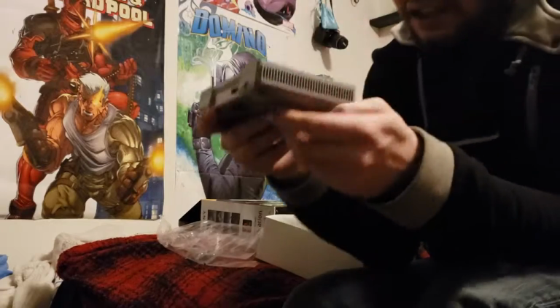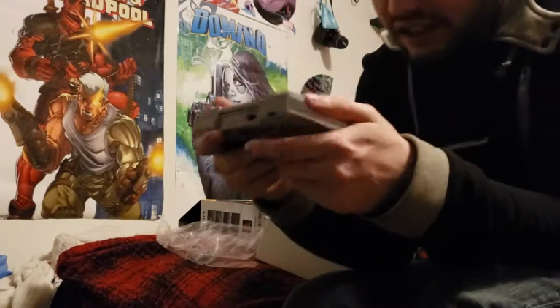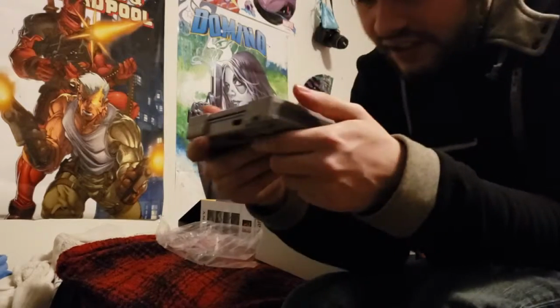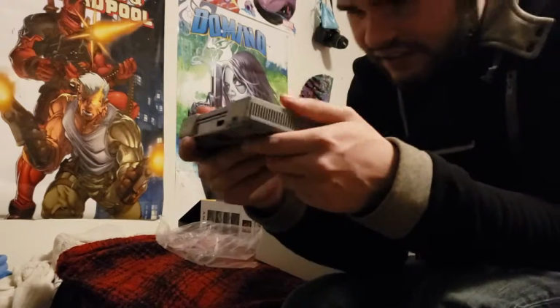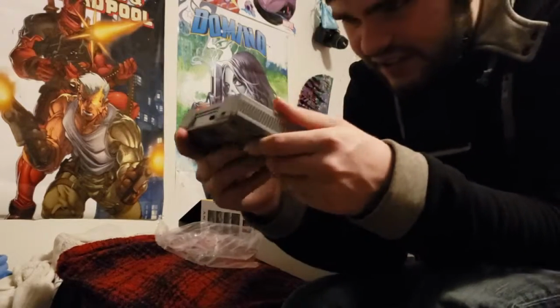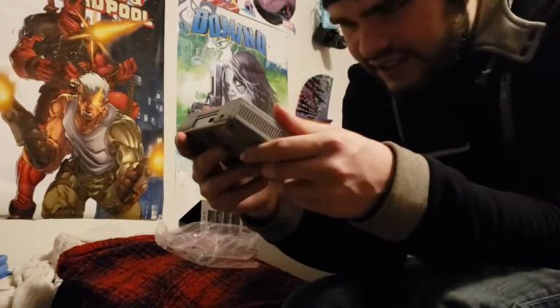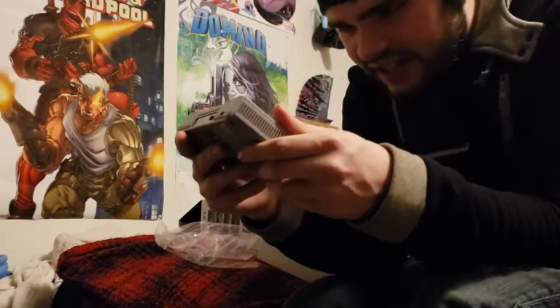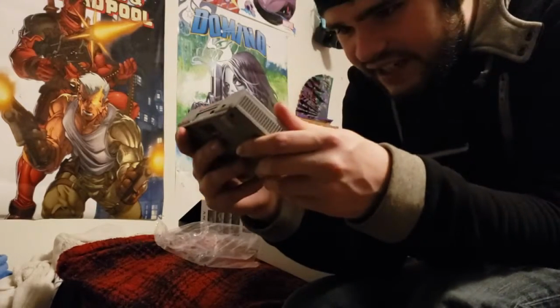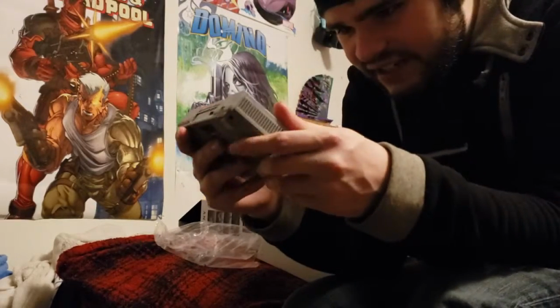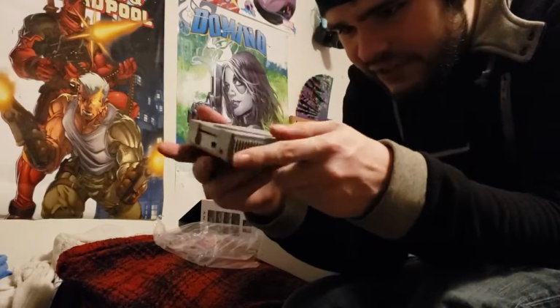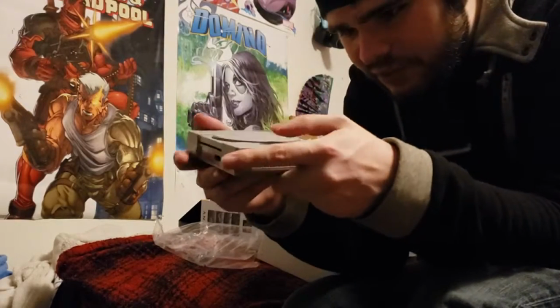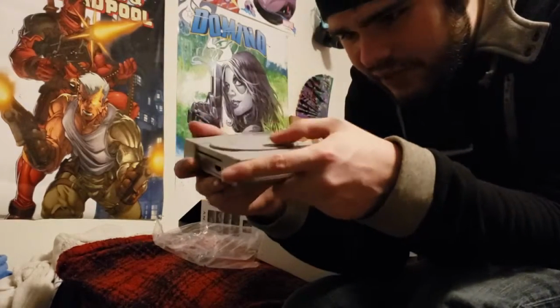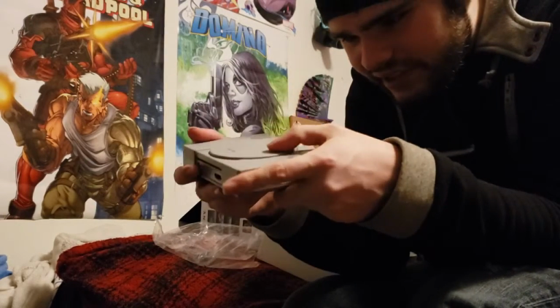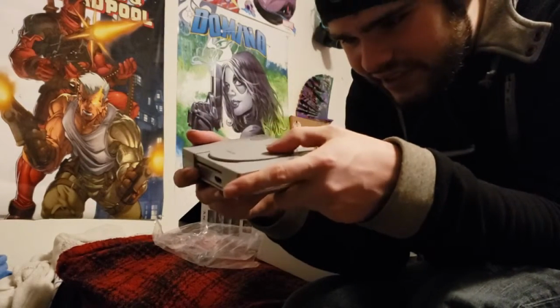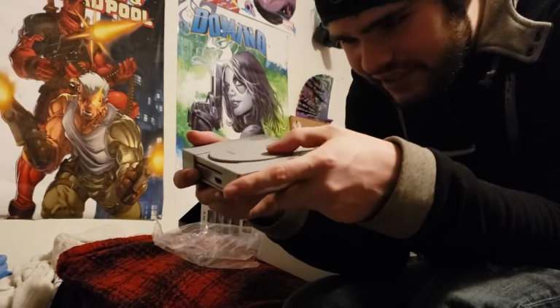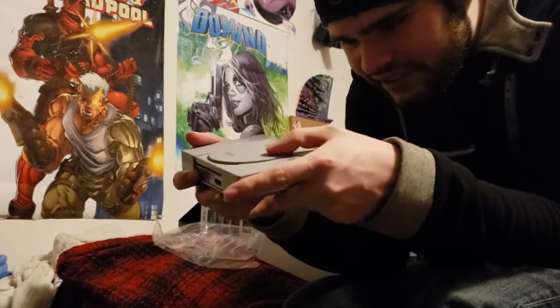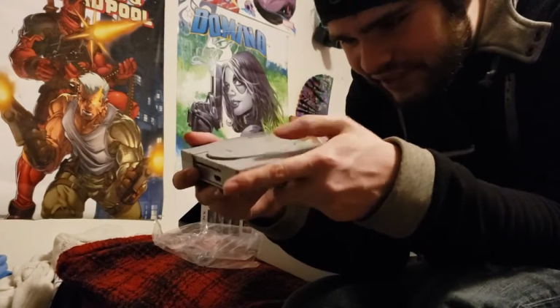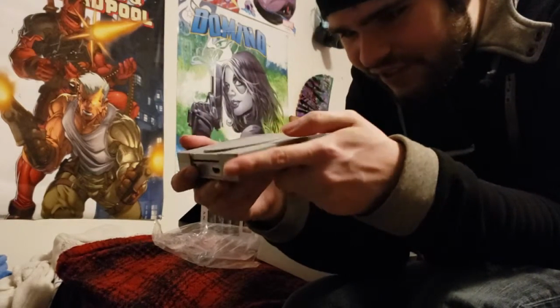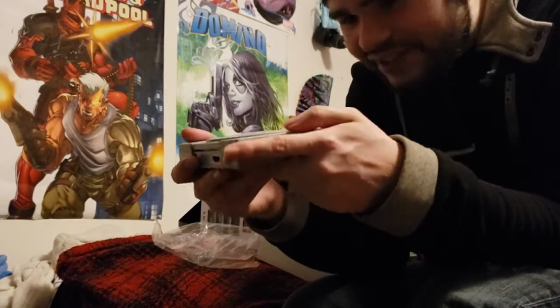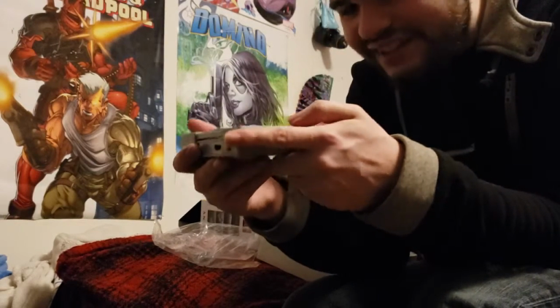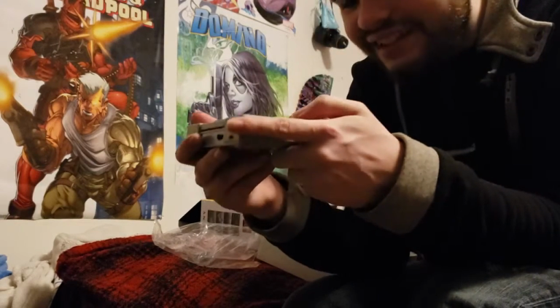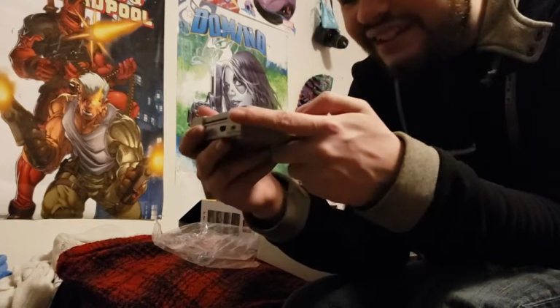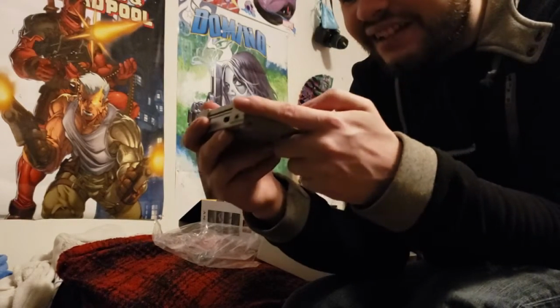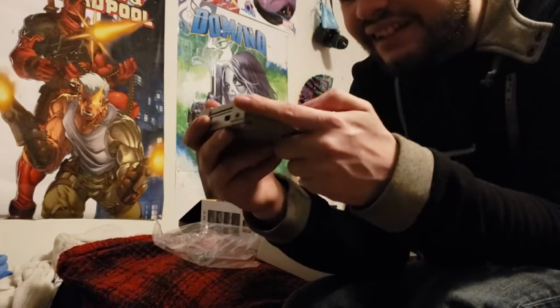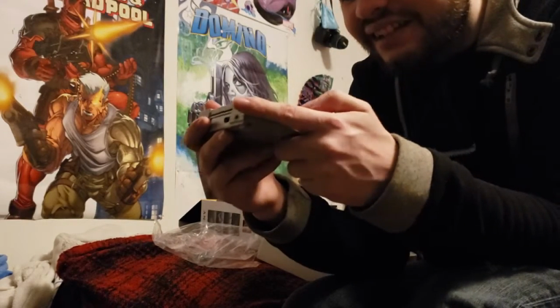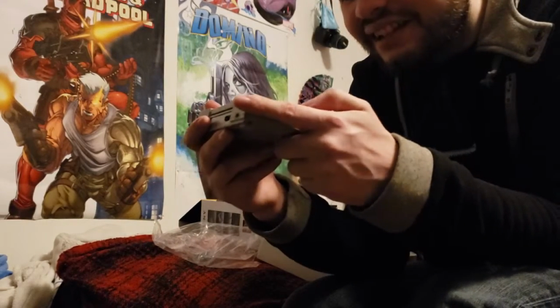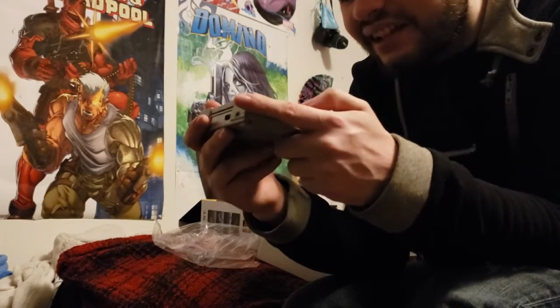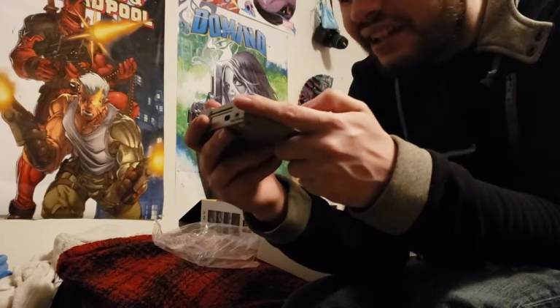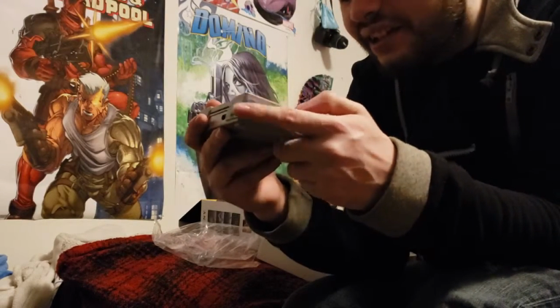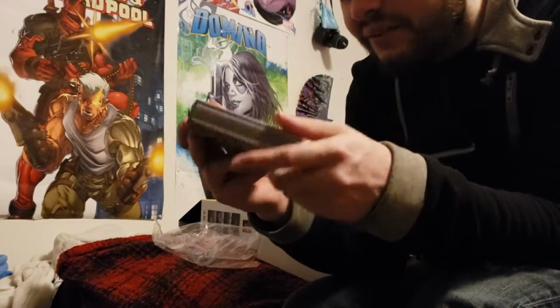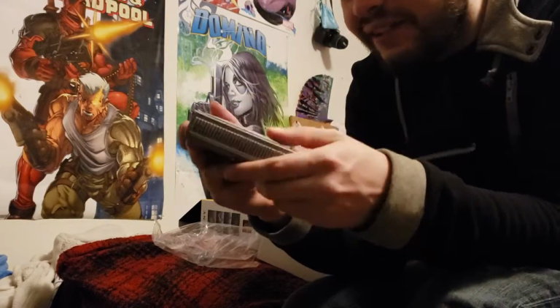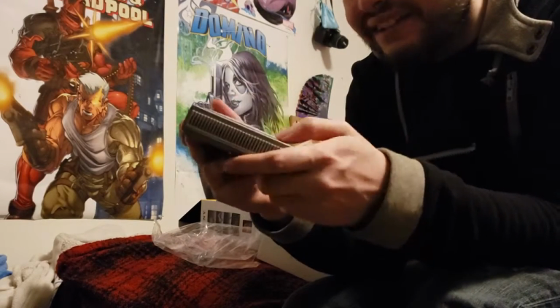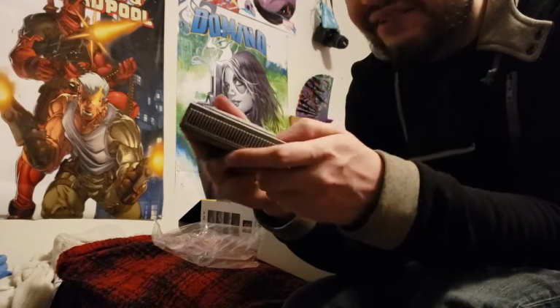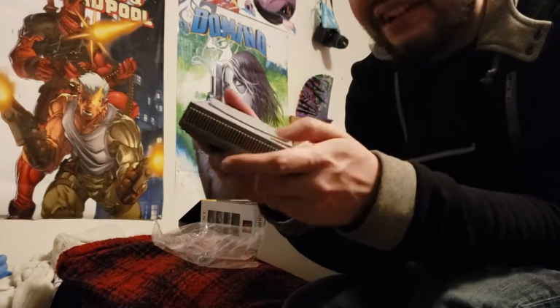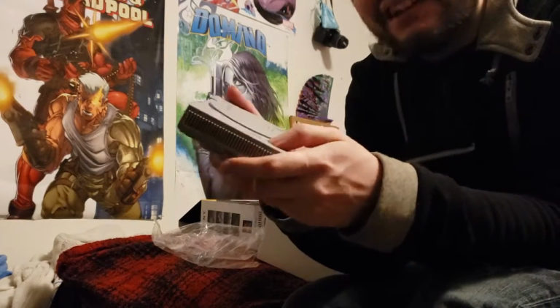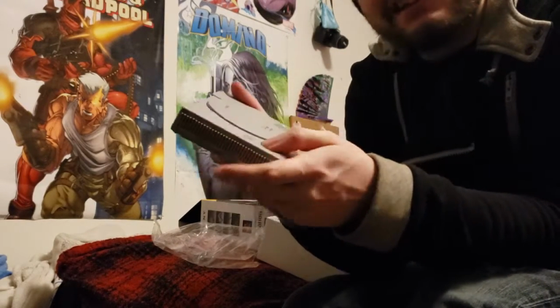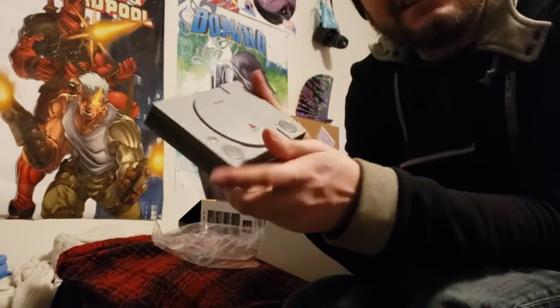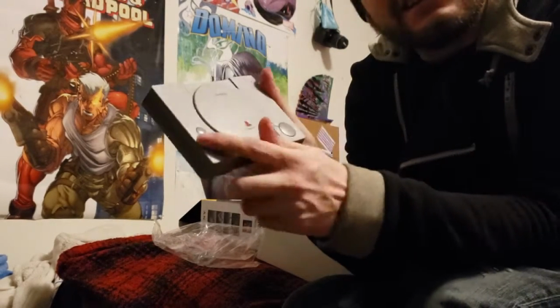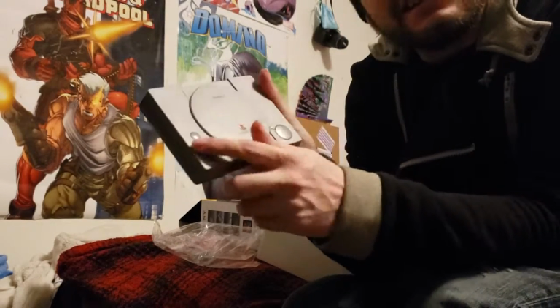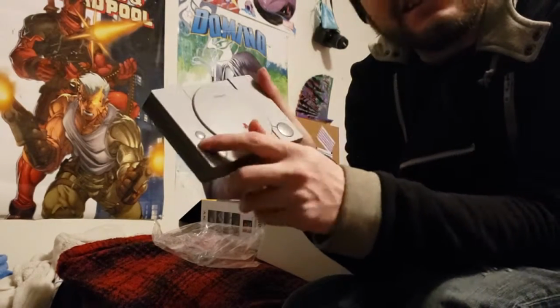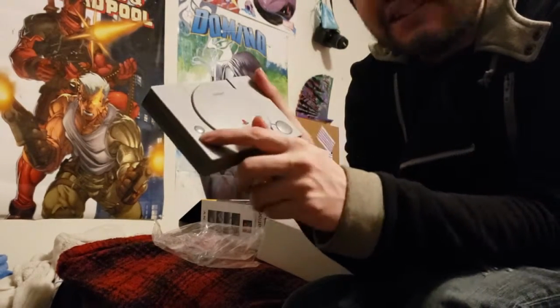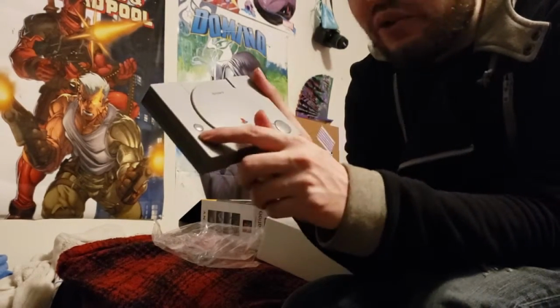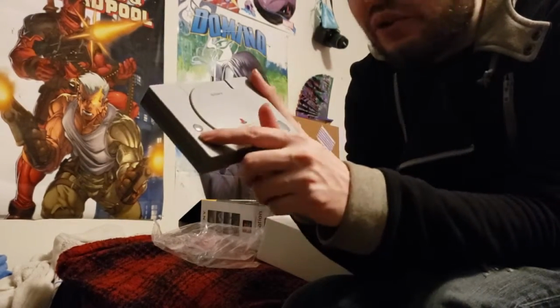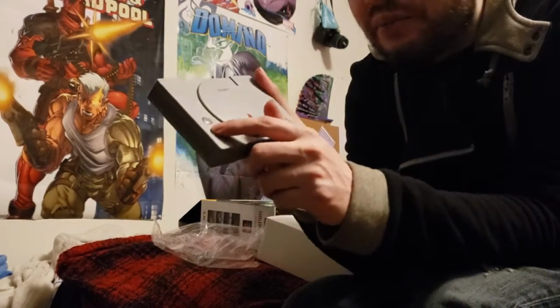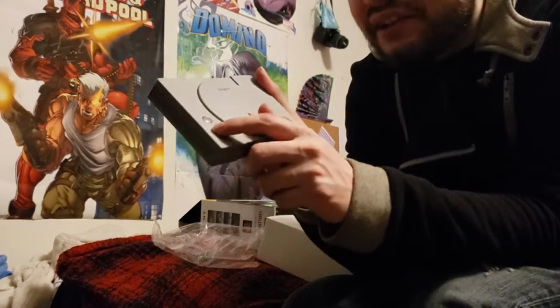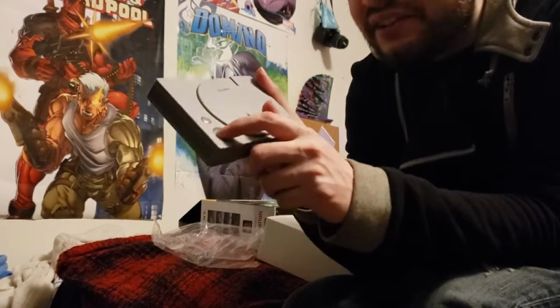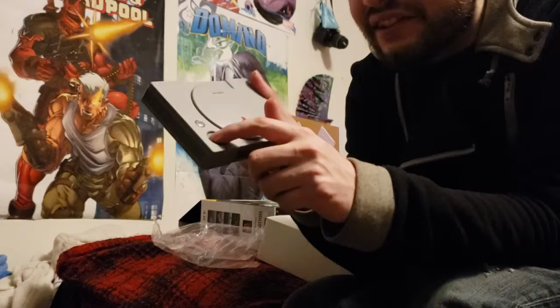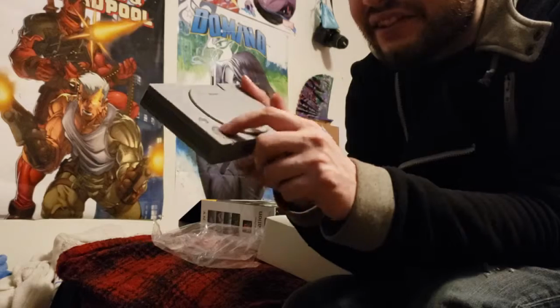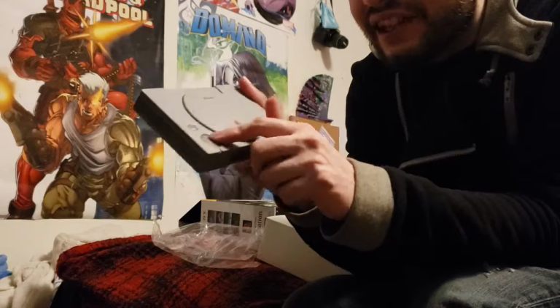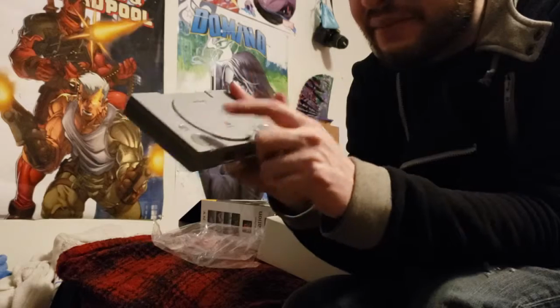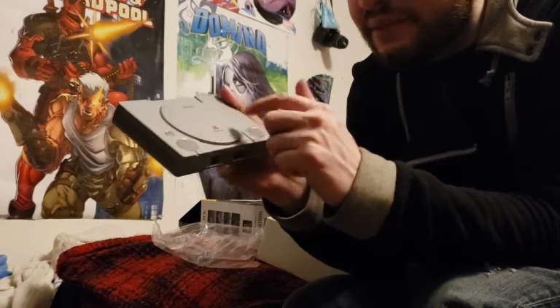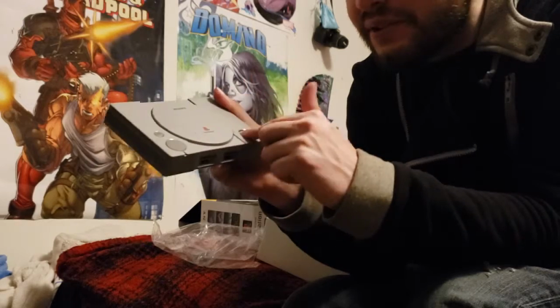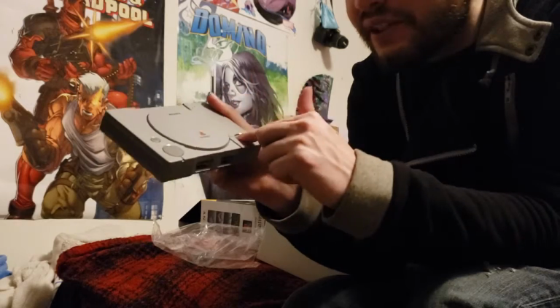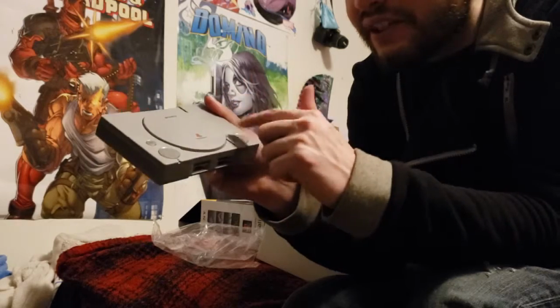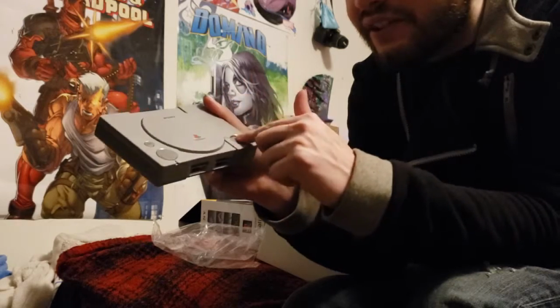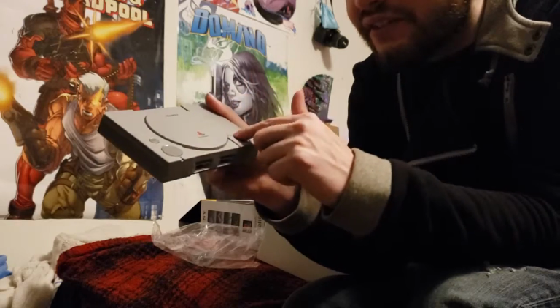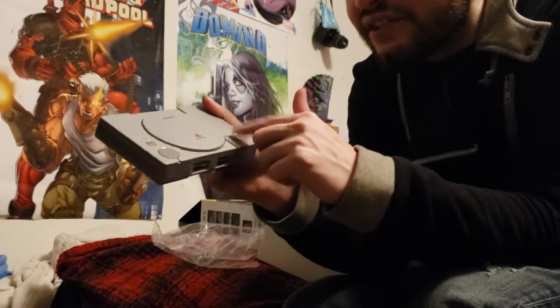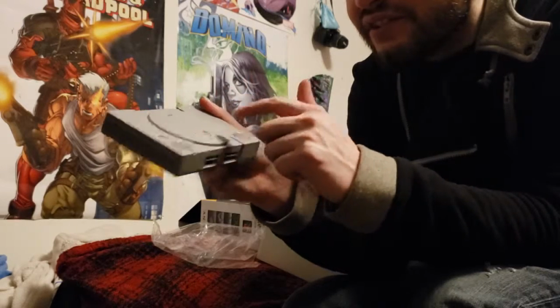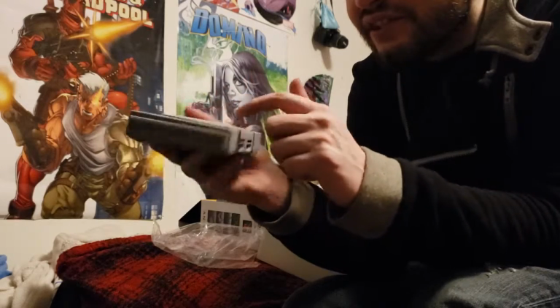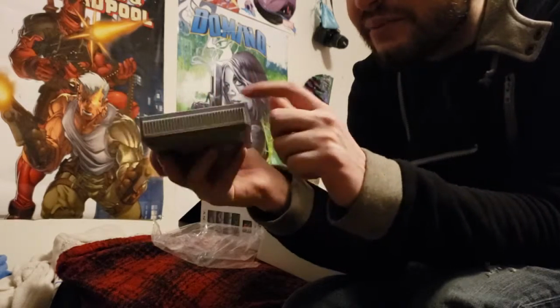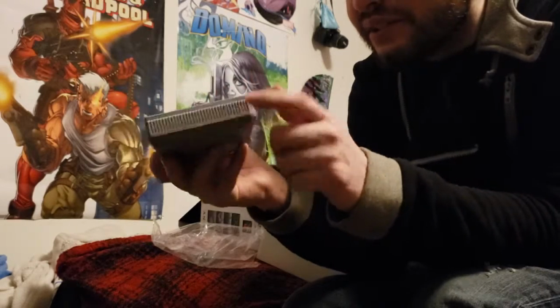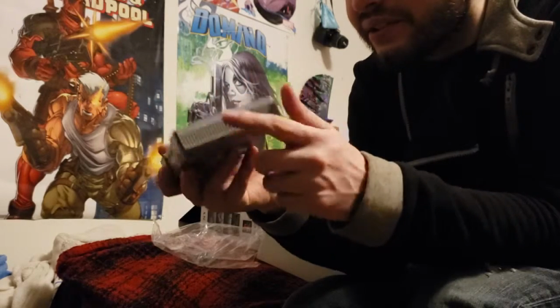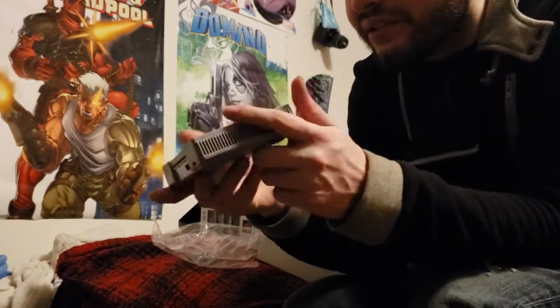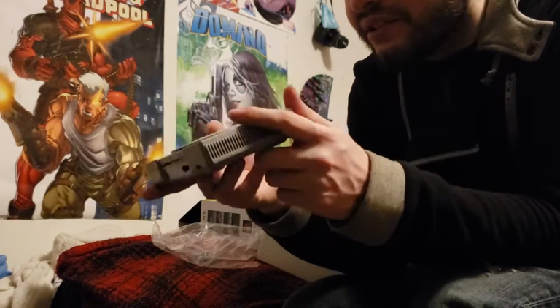That is the tiniest little PlayStation I've ever seen. It's even got the buttons — they're the same as the original. That's pretty cool.